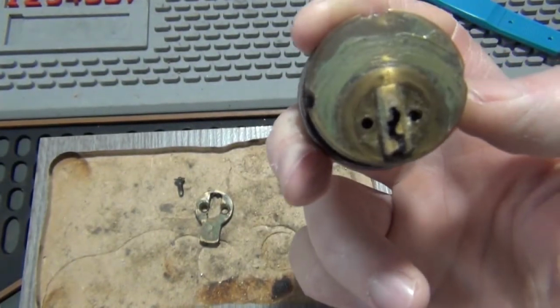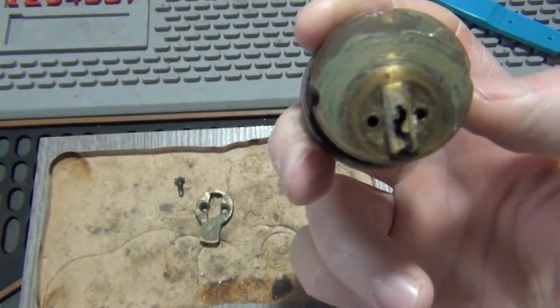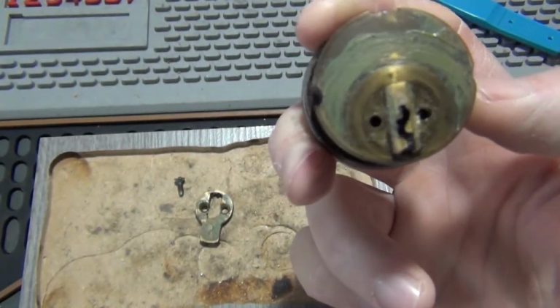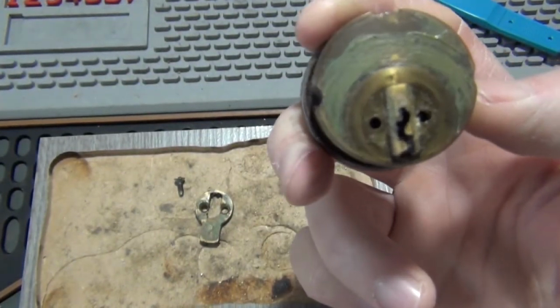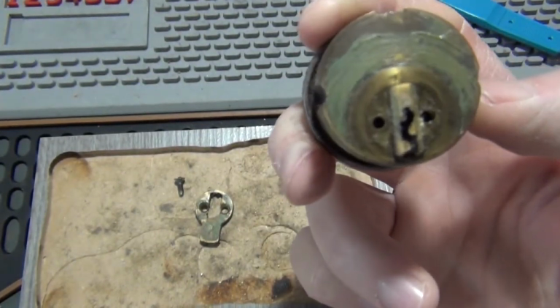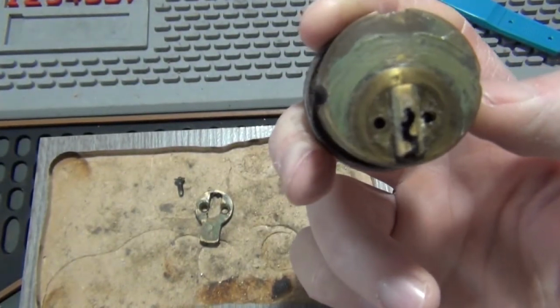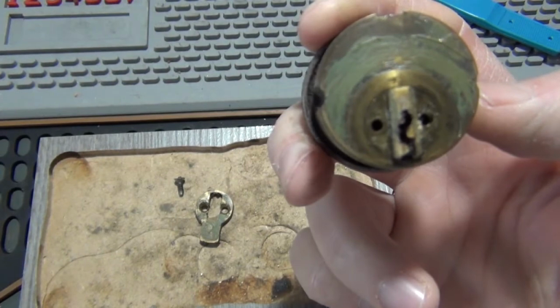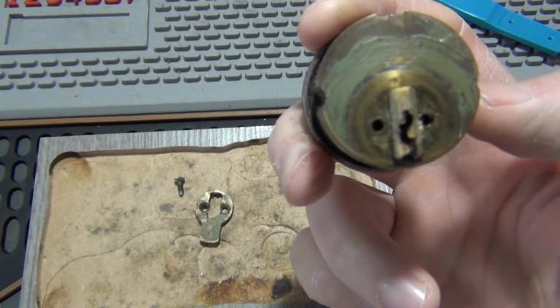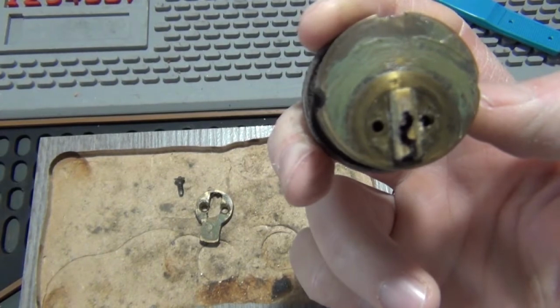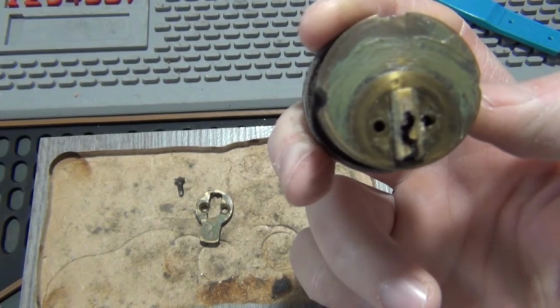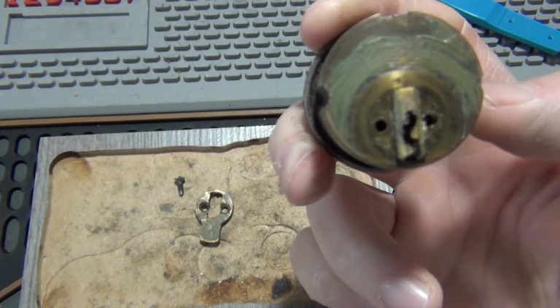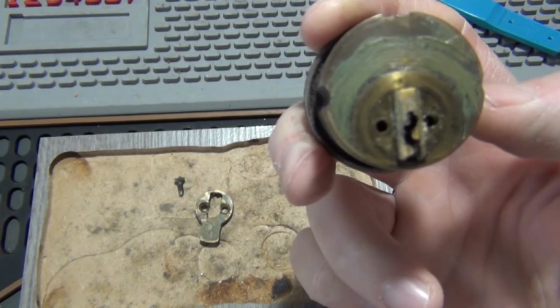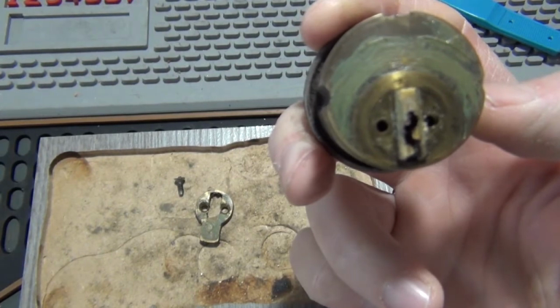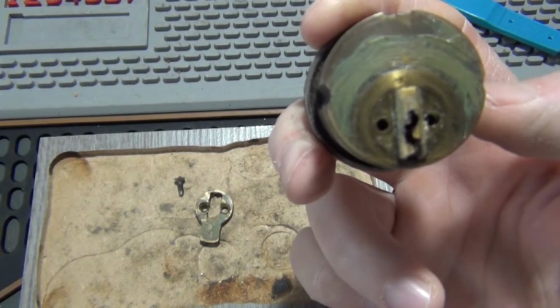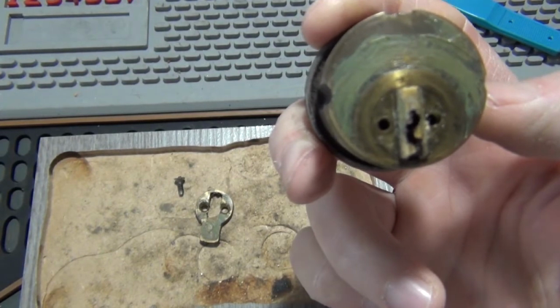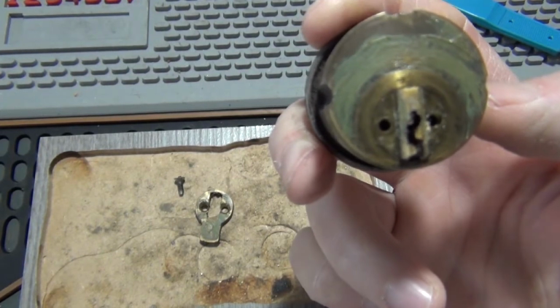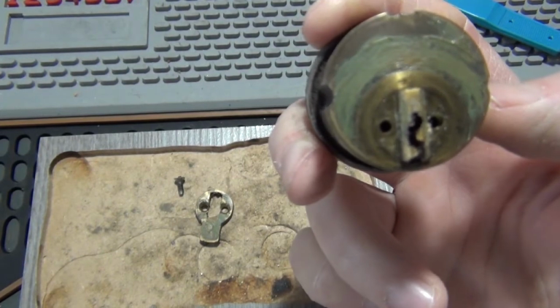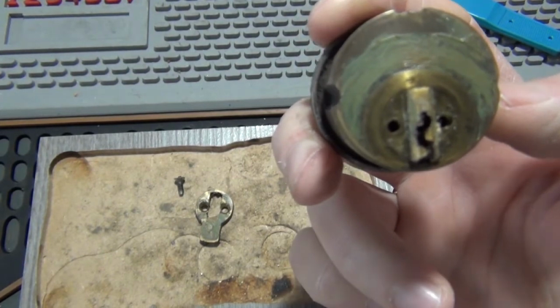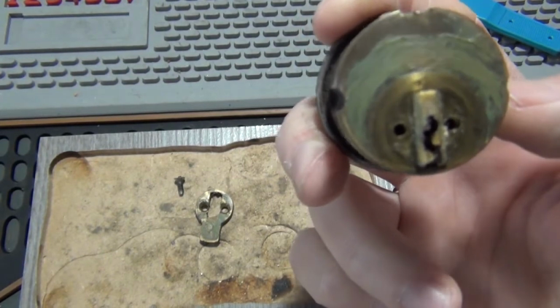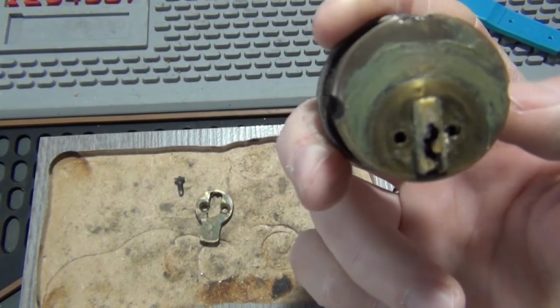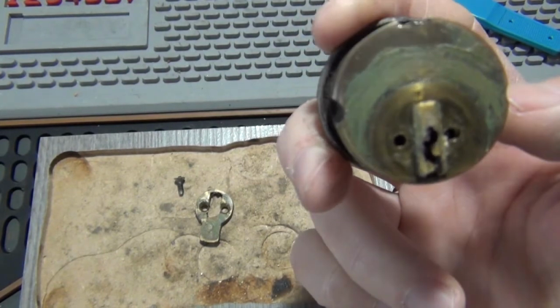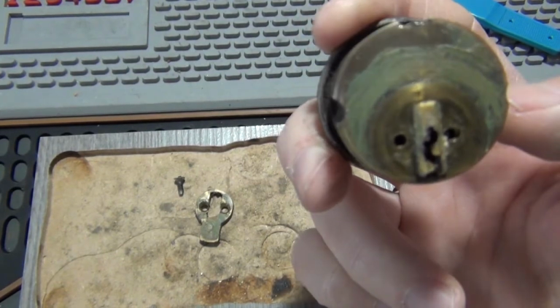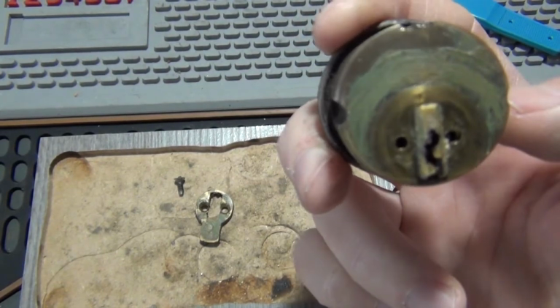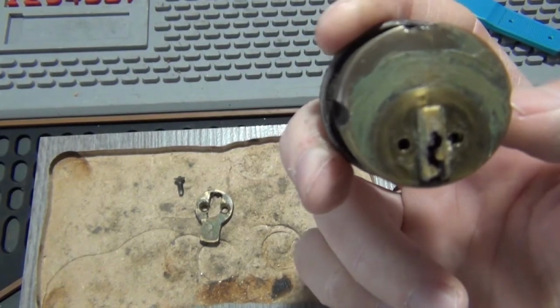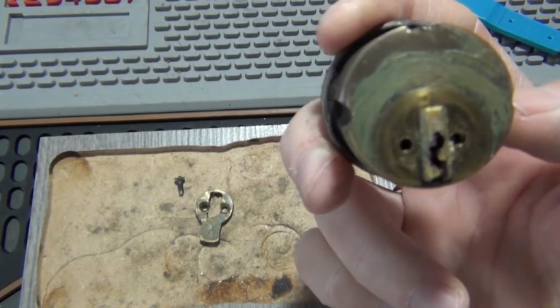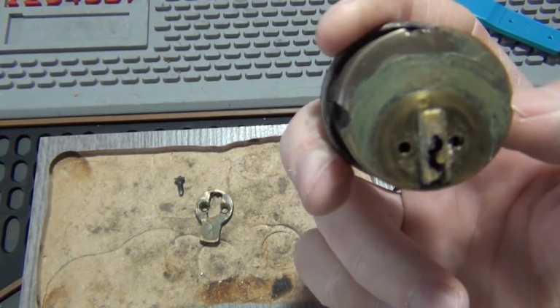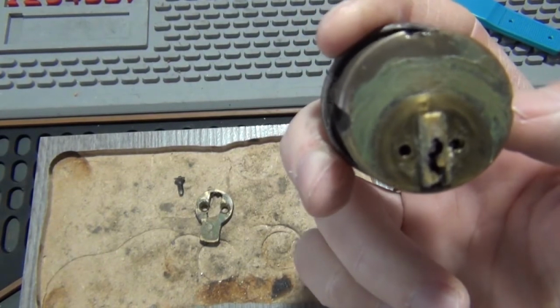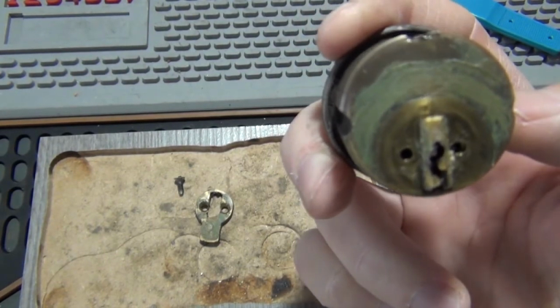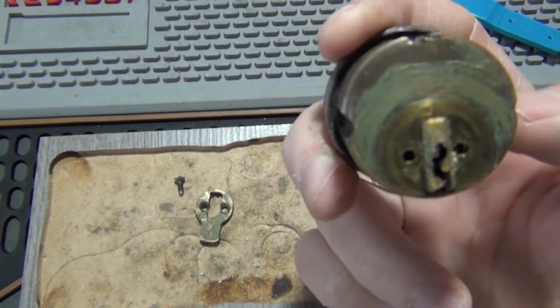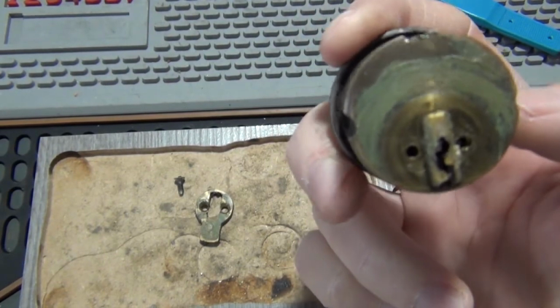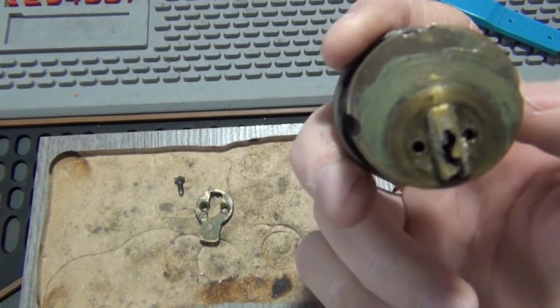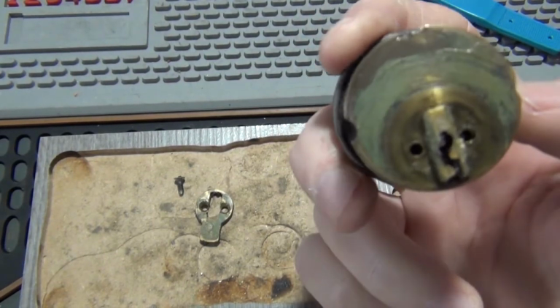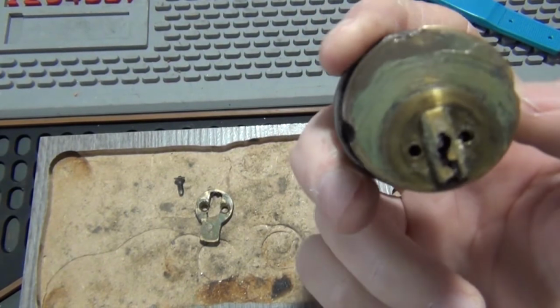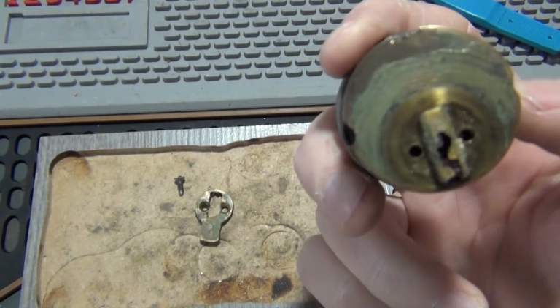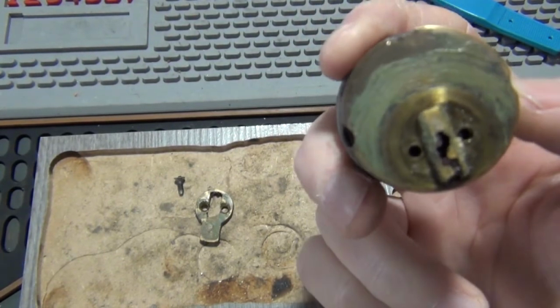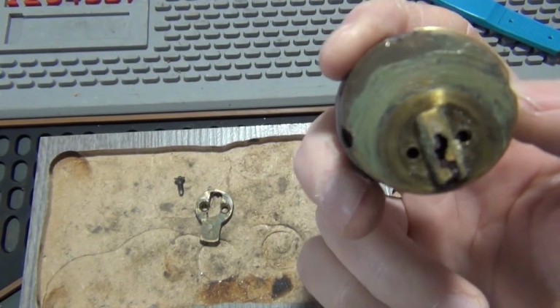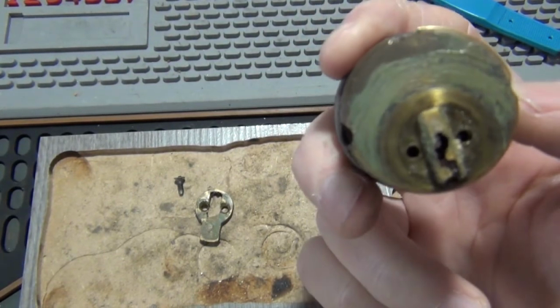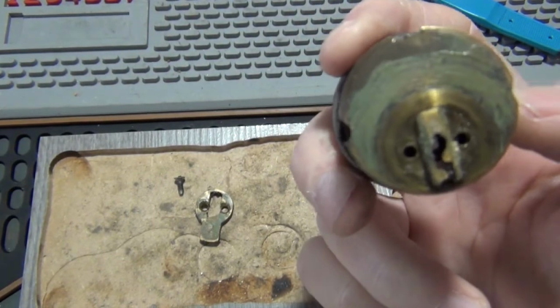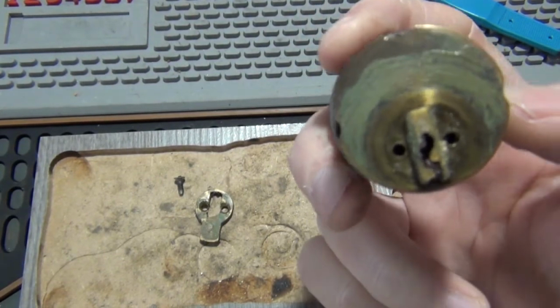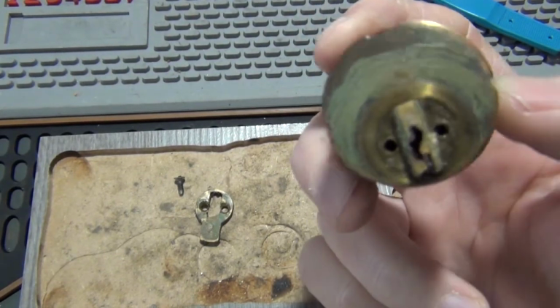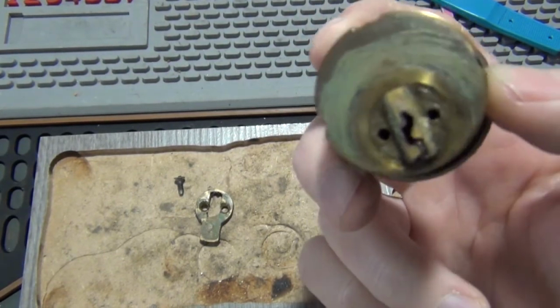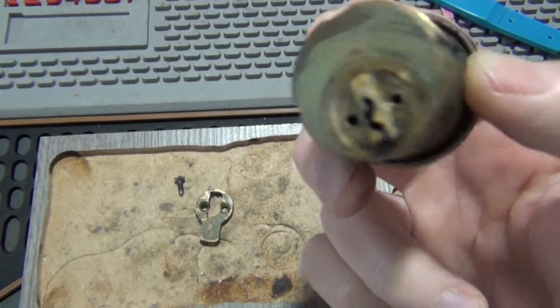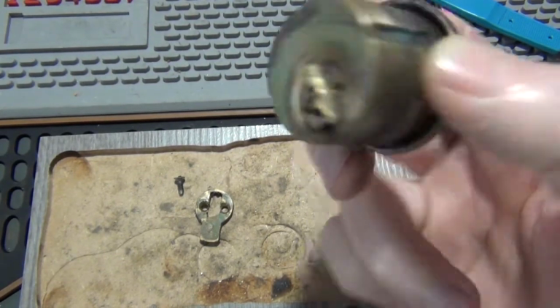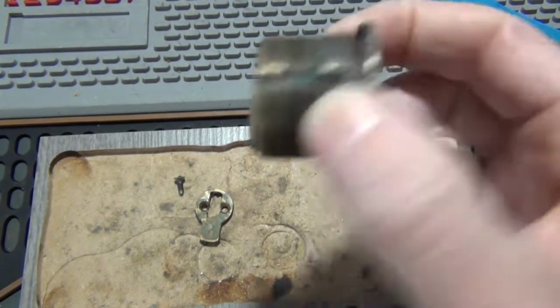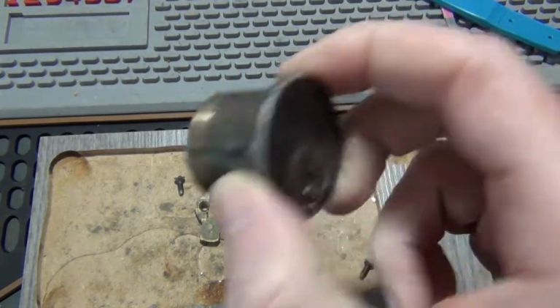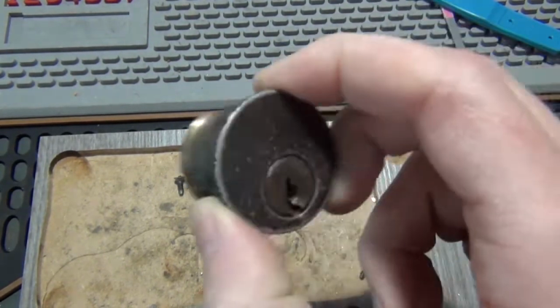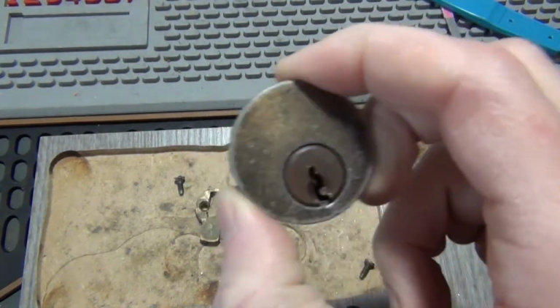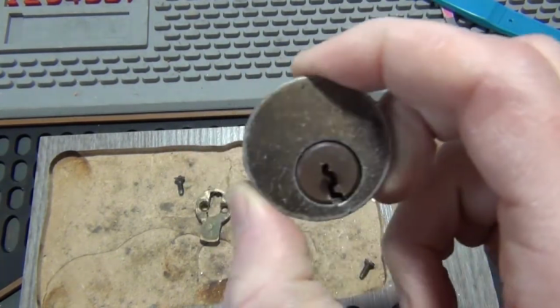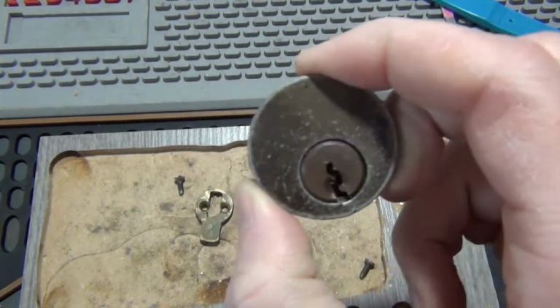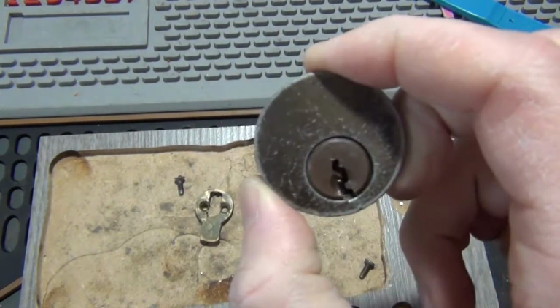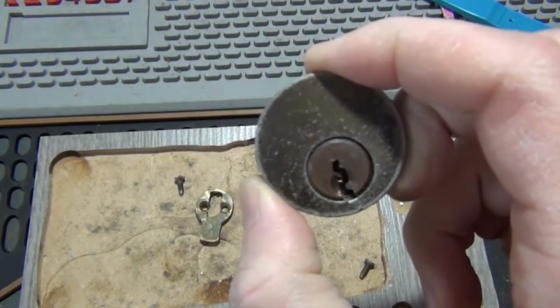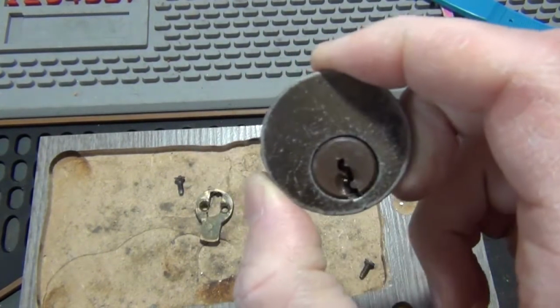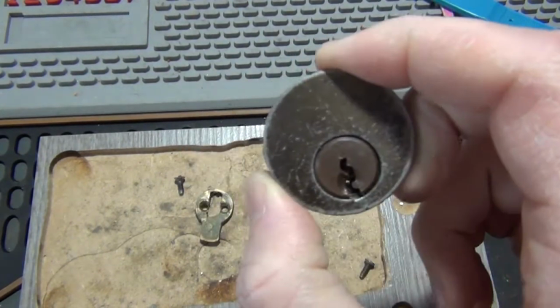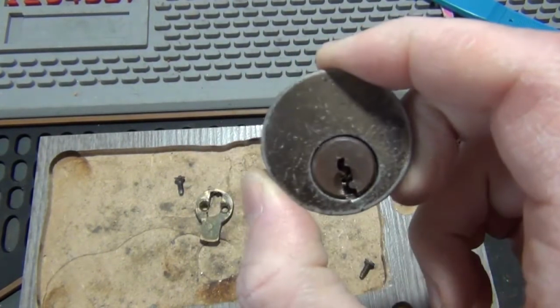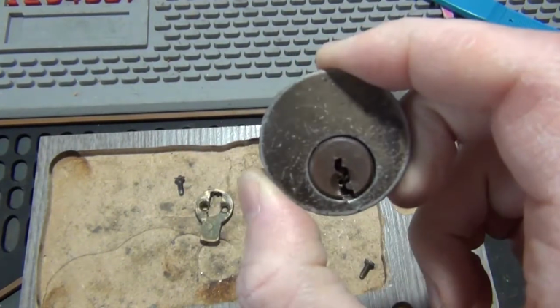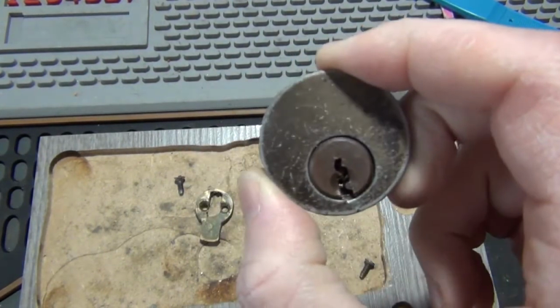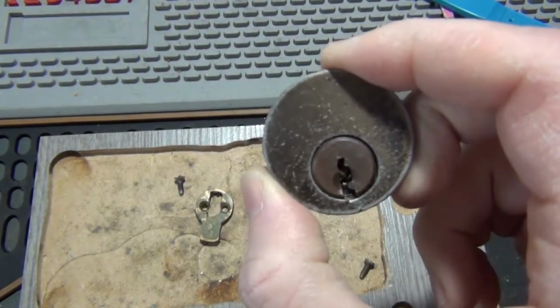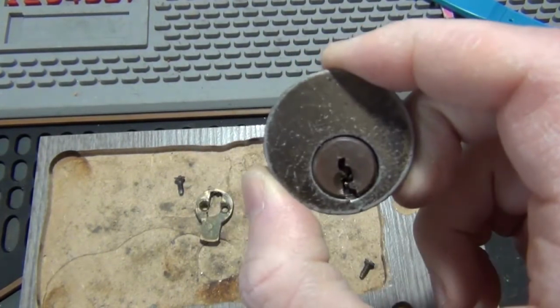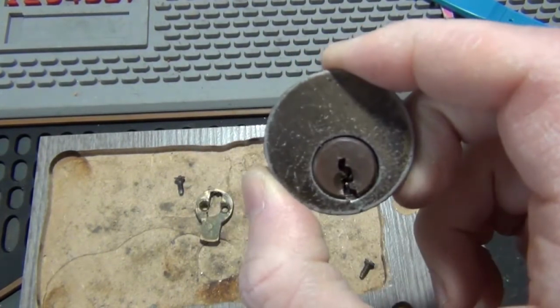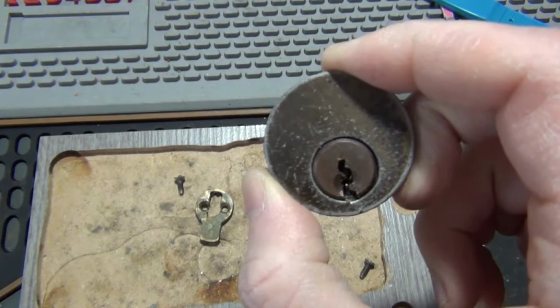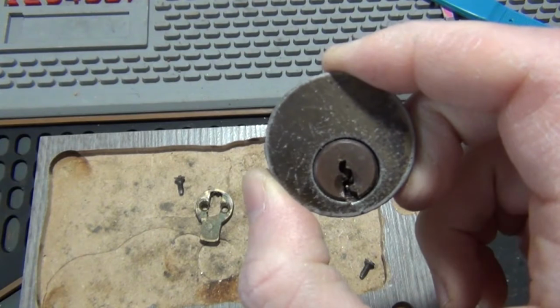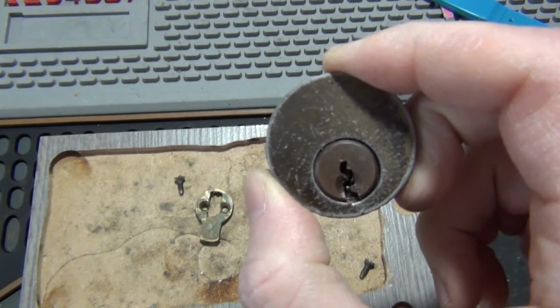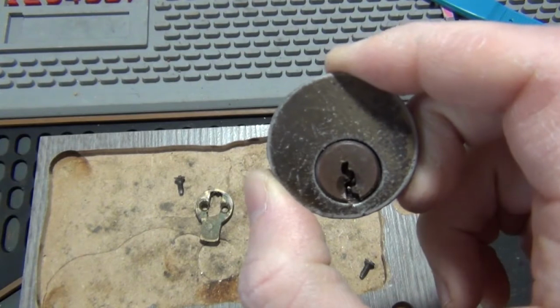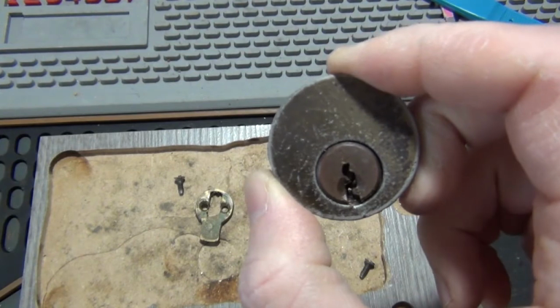This is the one I wanted to get into. I tried to pick it and couldn't pick it on-site. I was able to pick one of the other doors and get in that way.